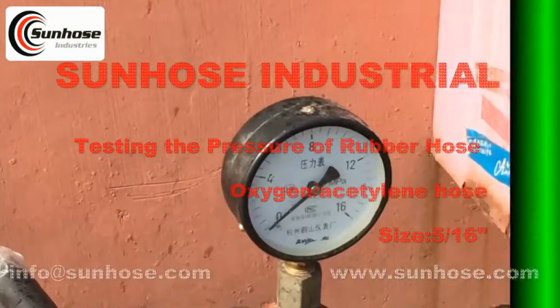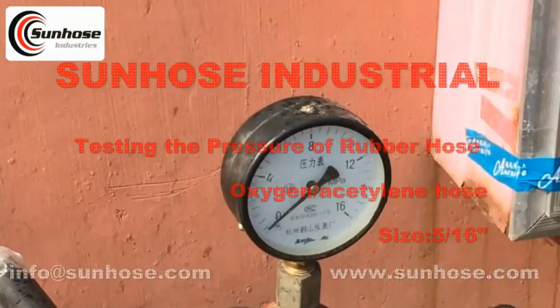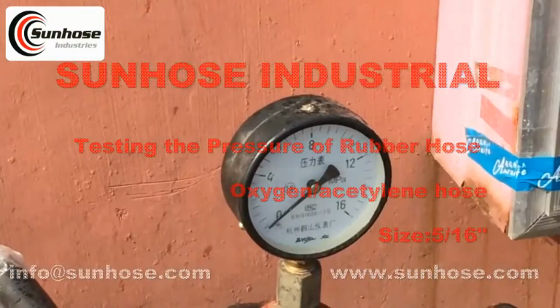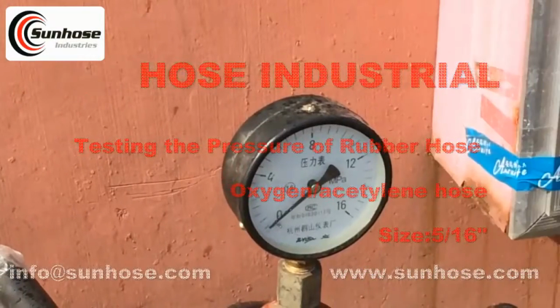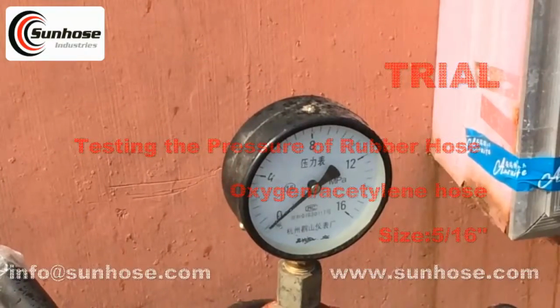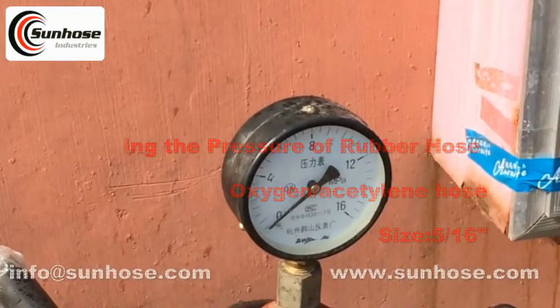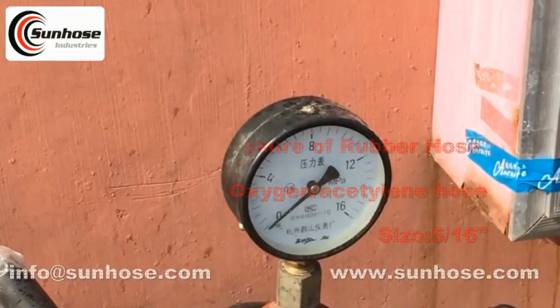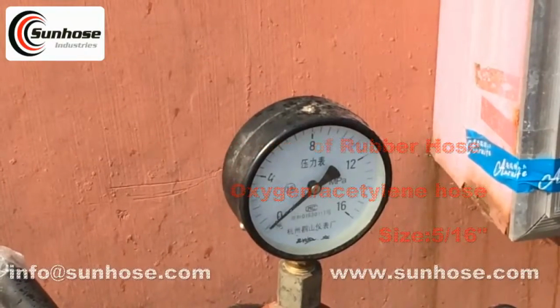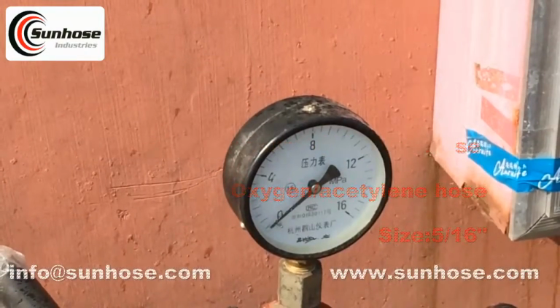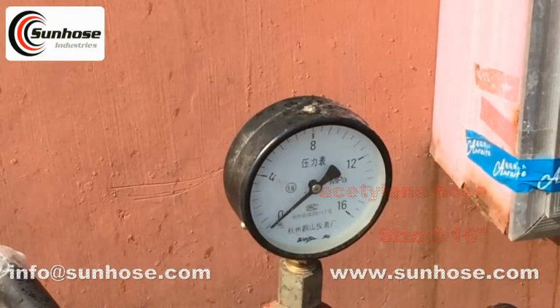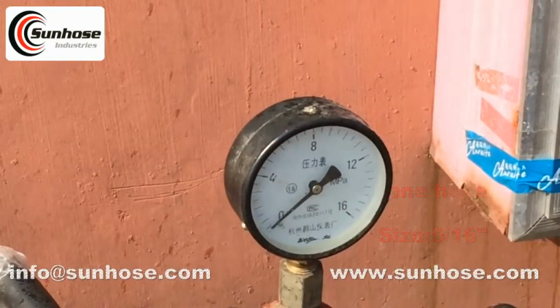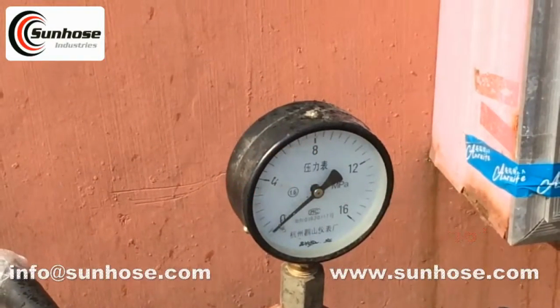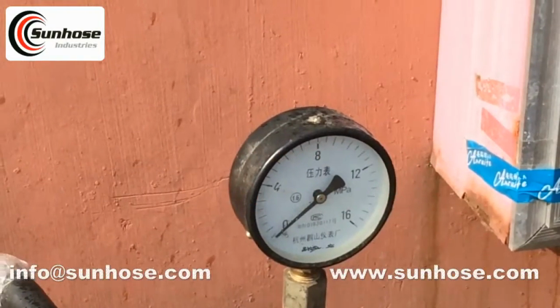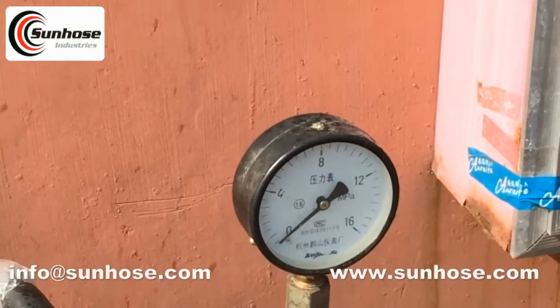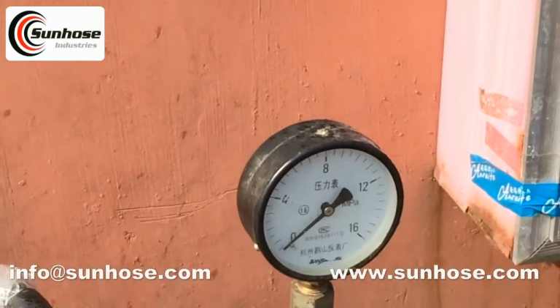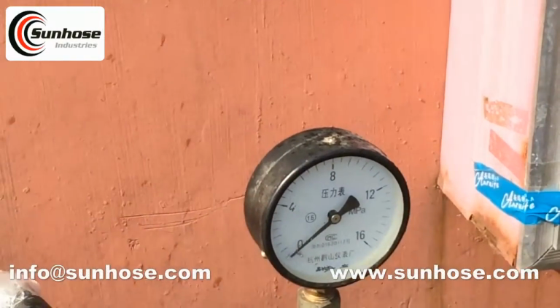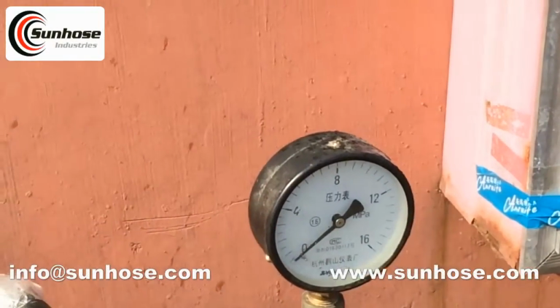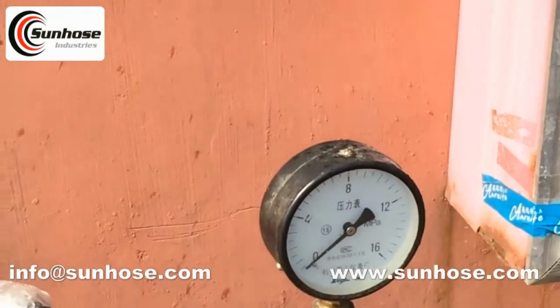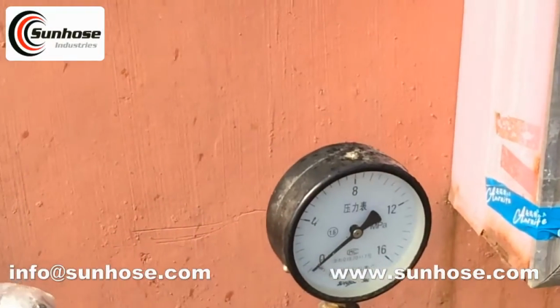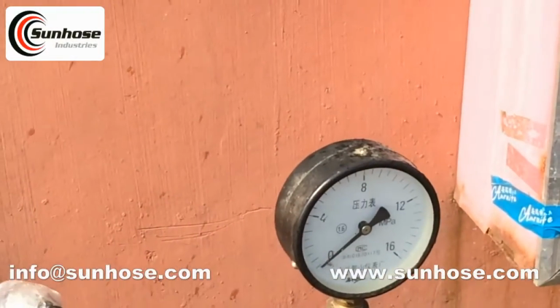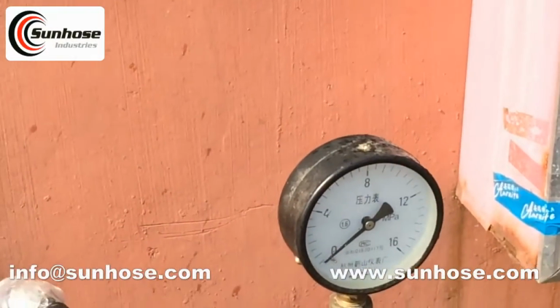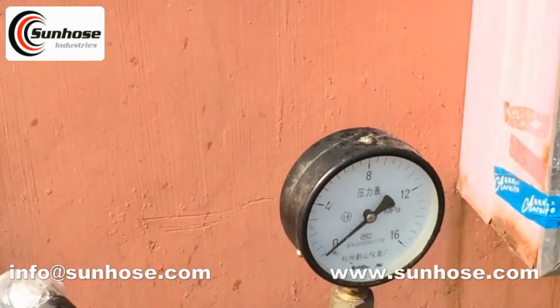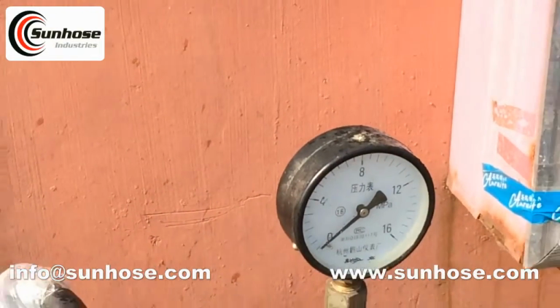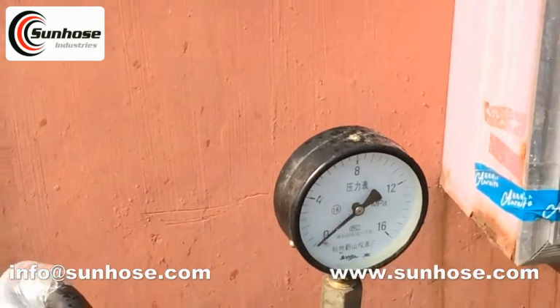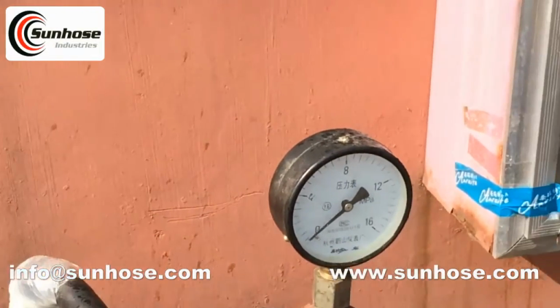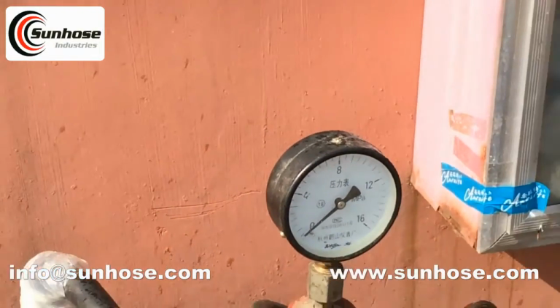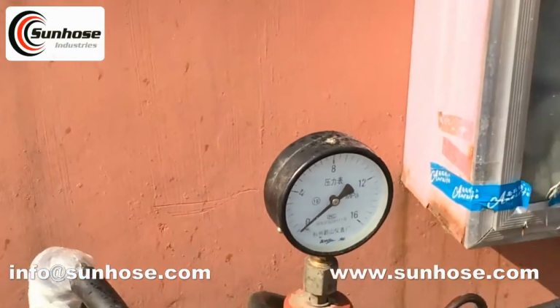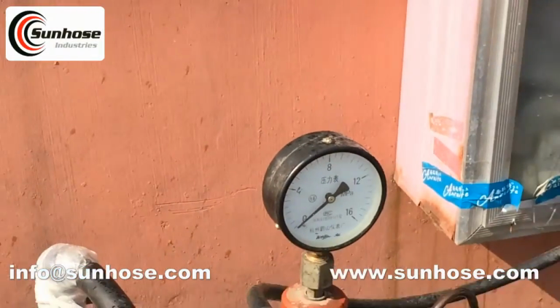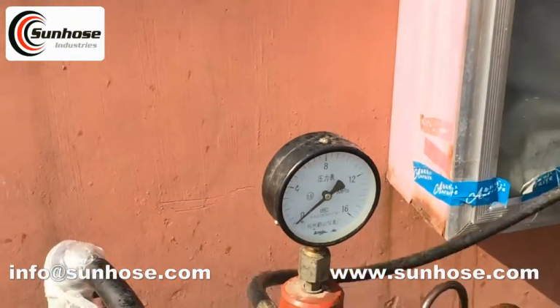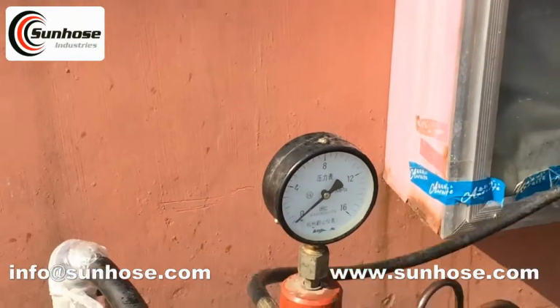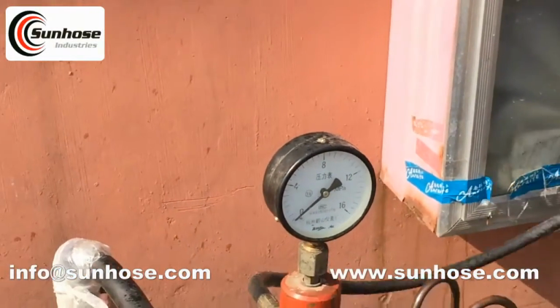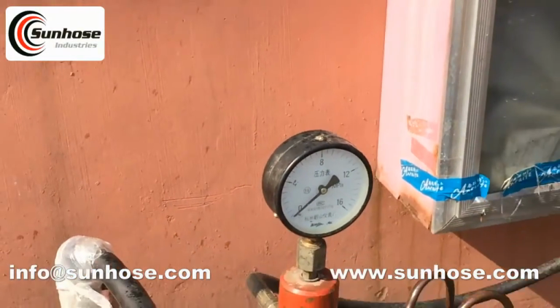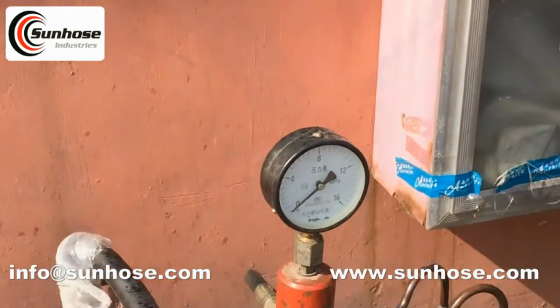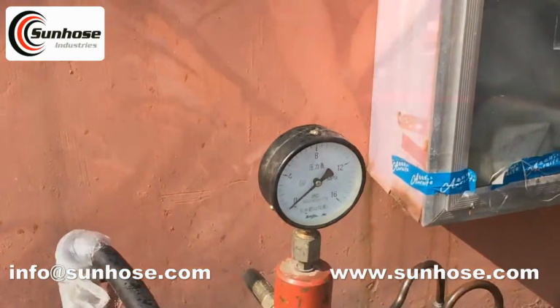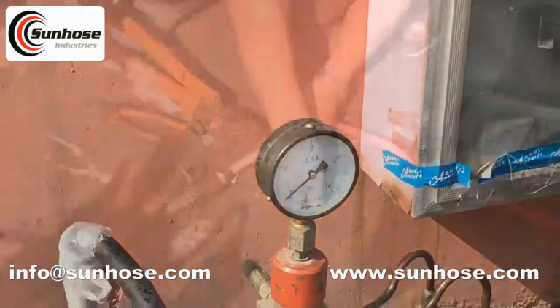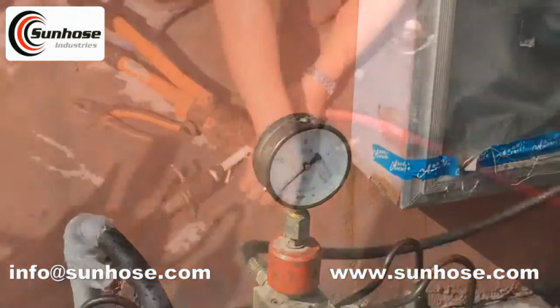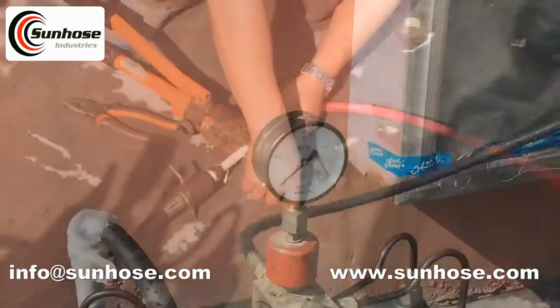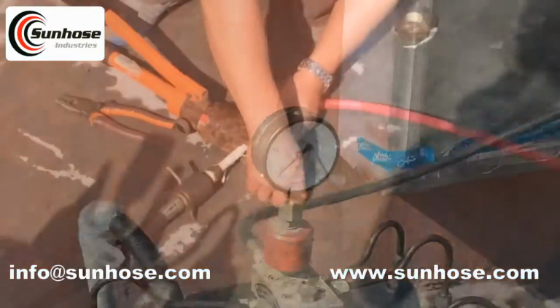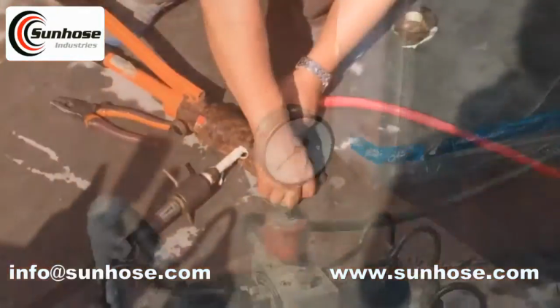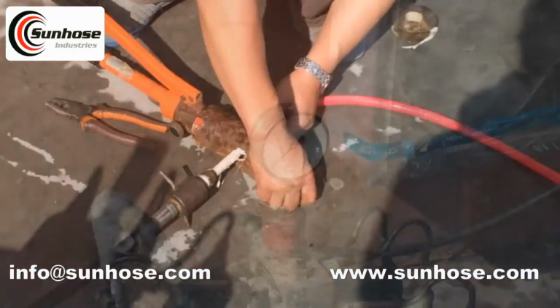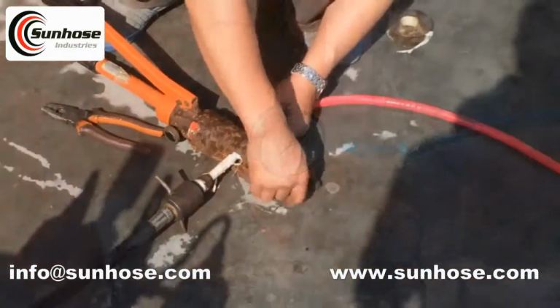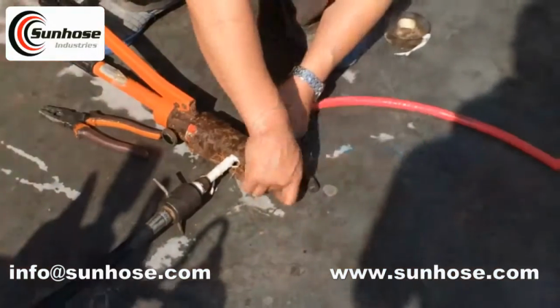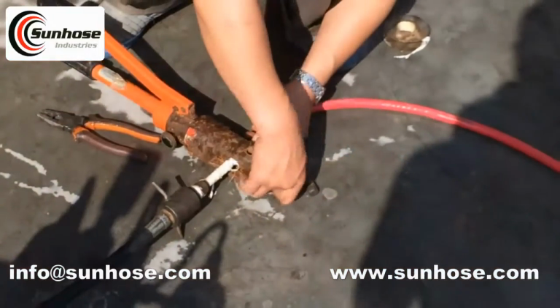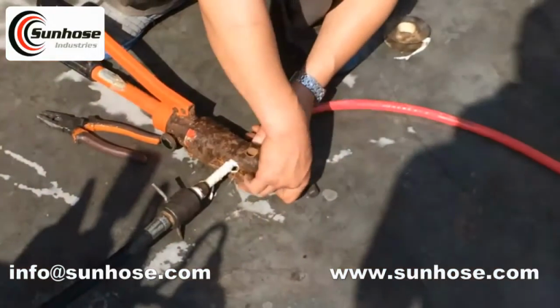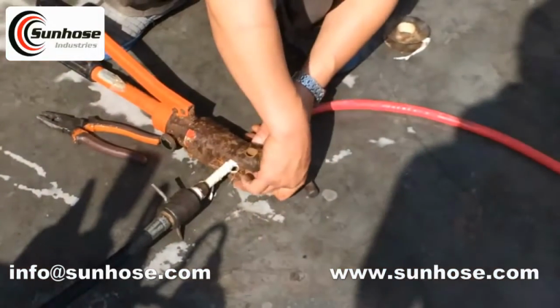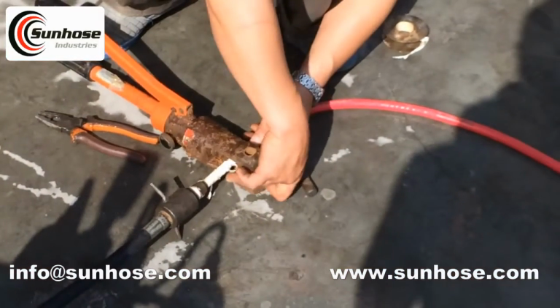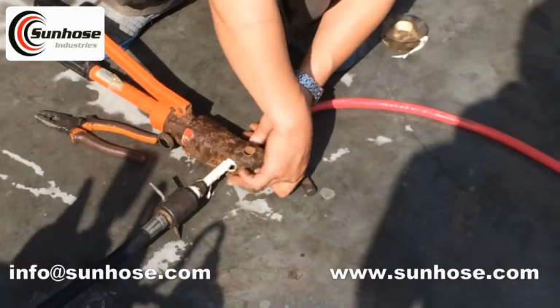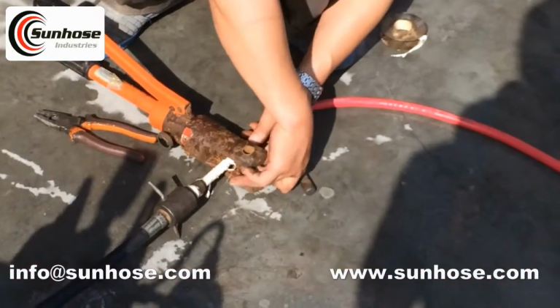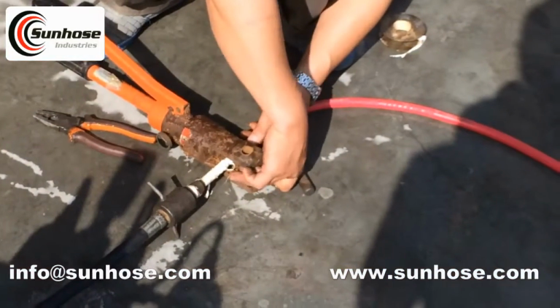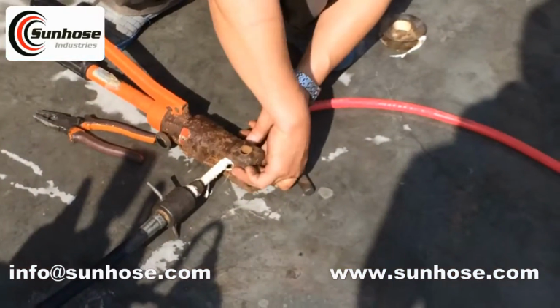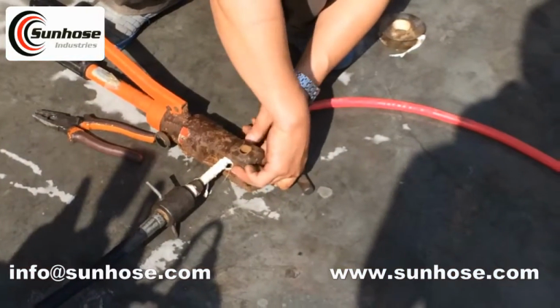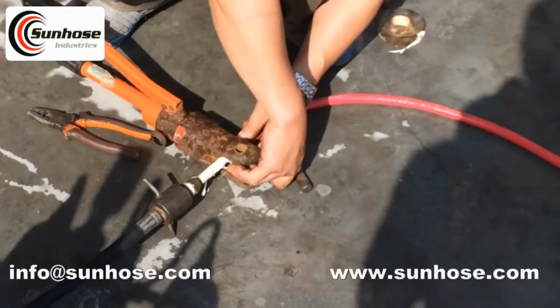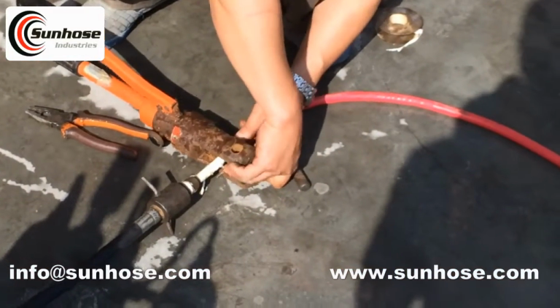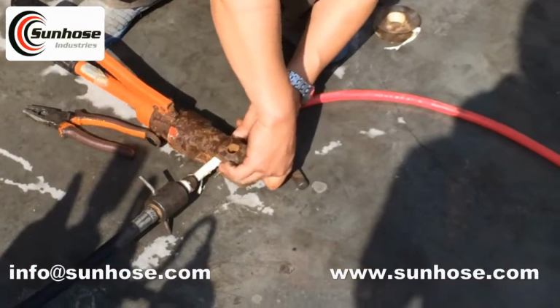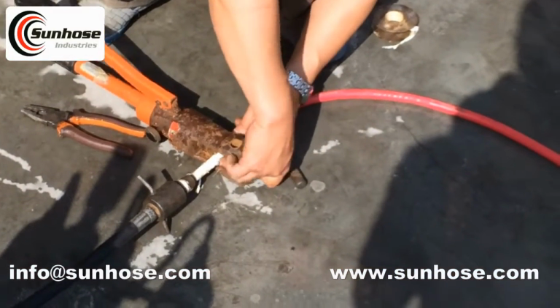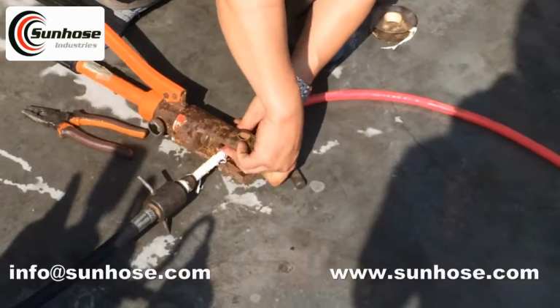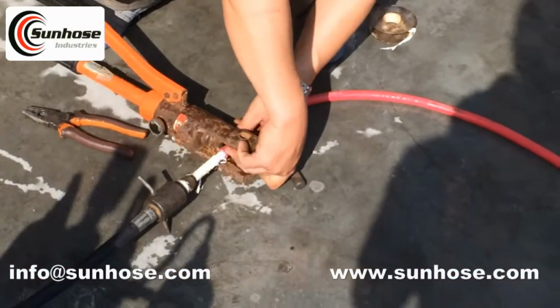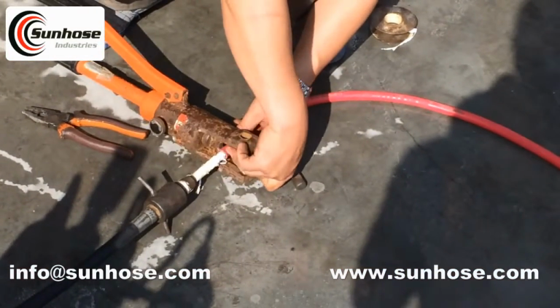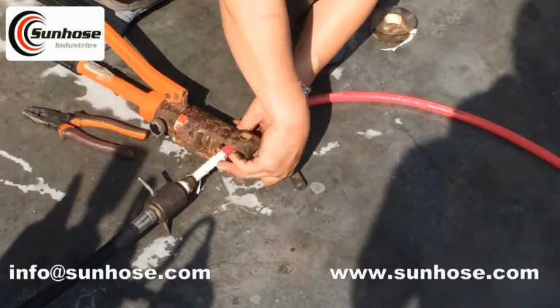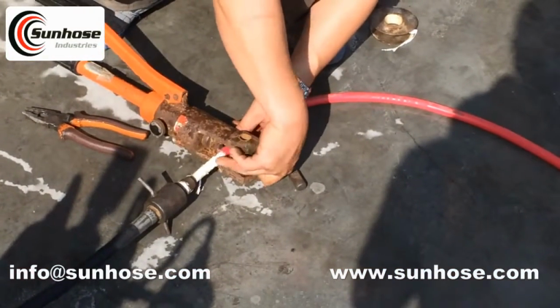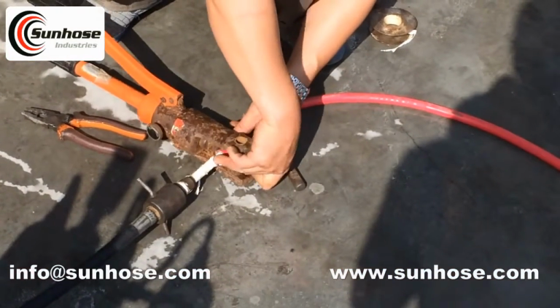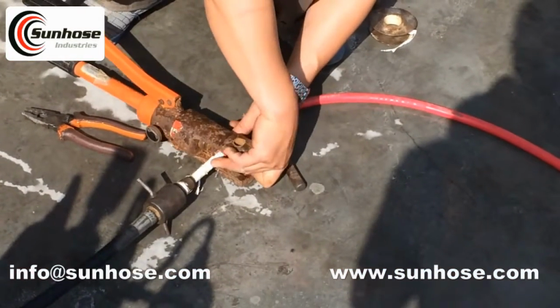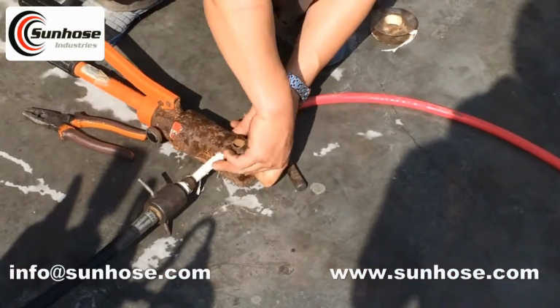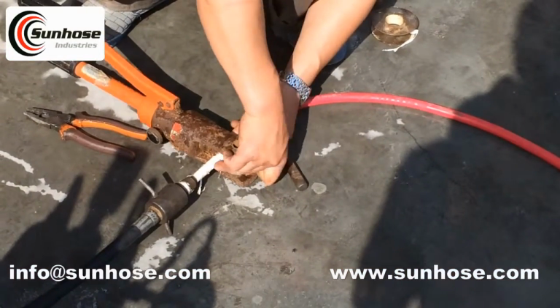Welcome to Sunhose video. Sunhose is a professional manufacturer and exporter of rubber hoses.